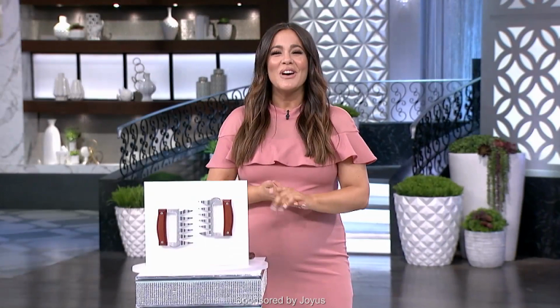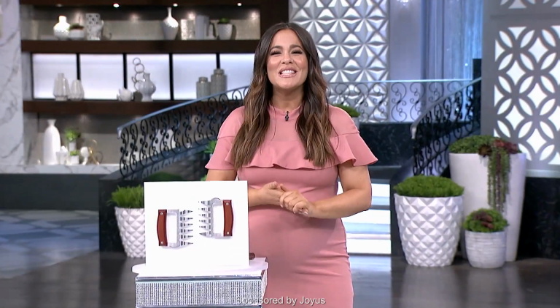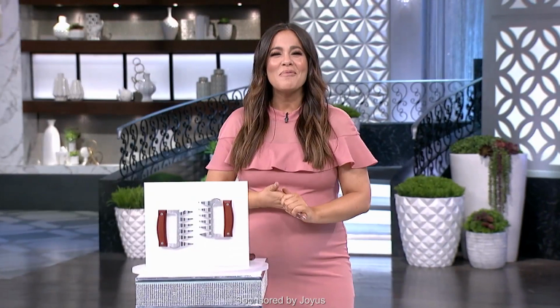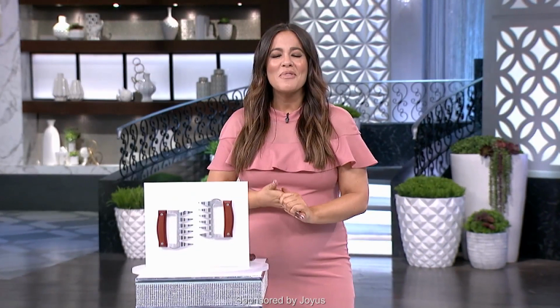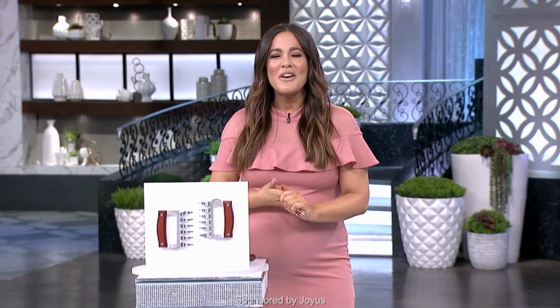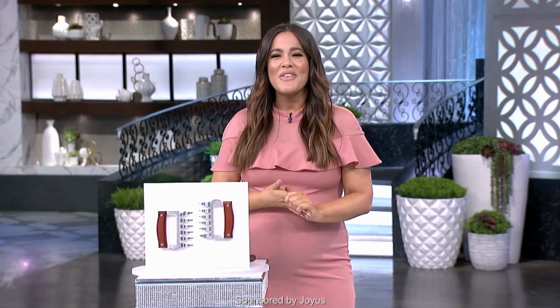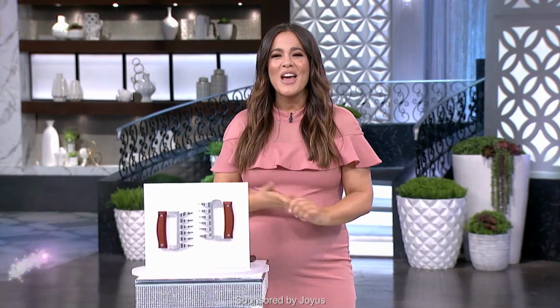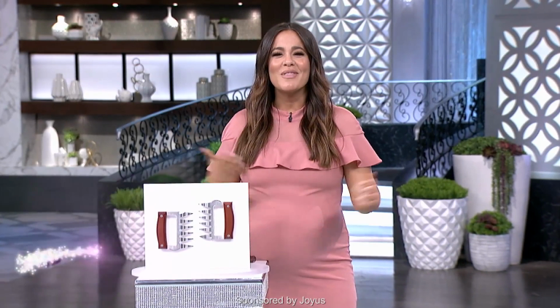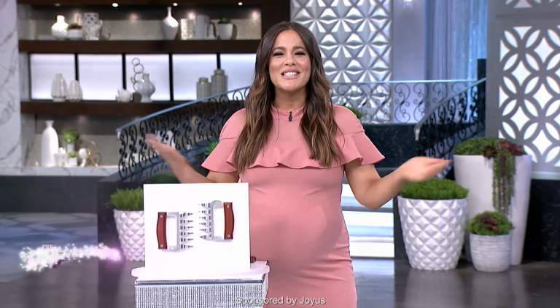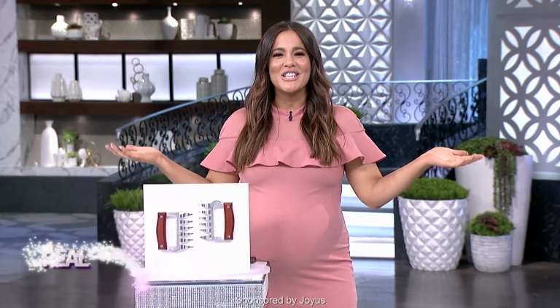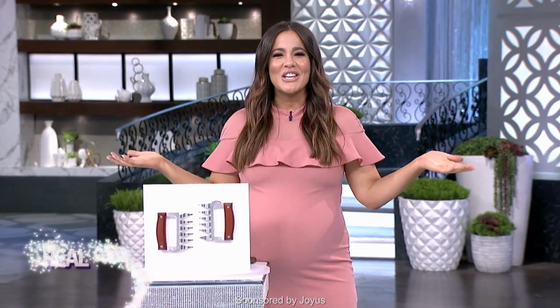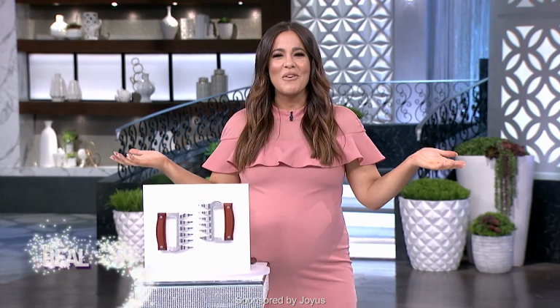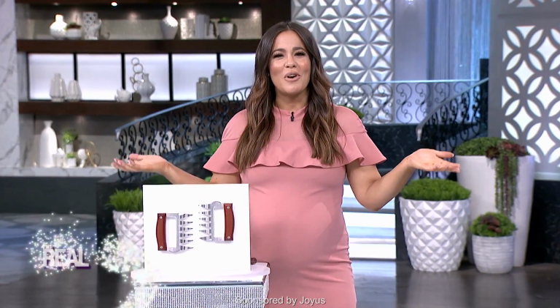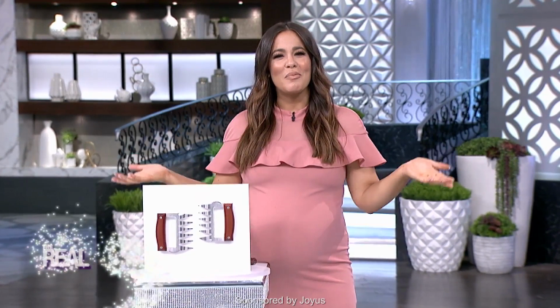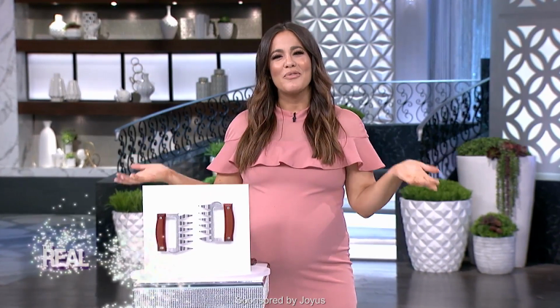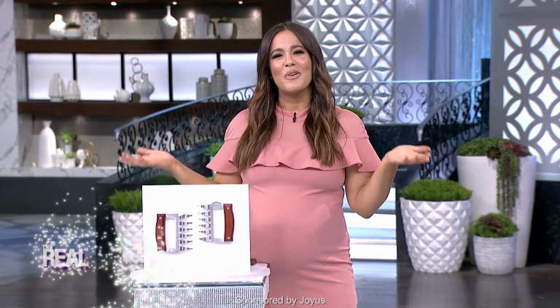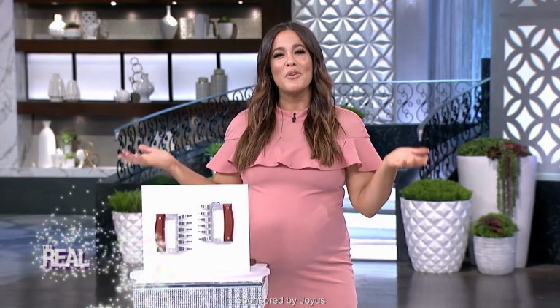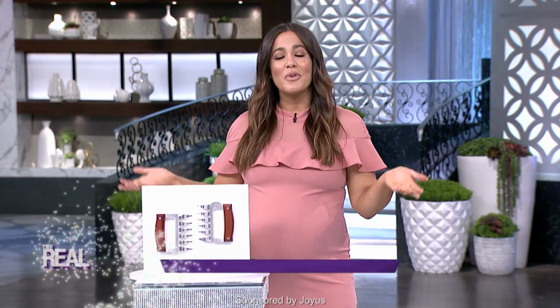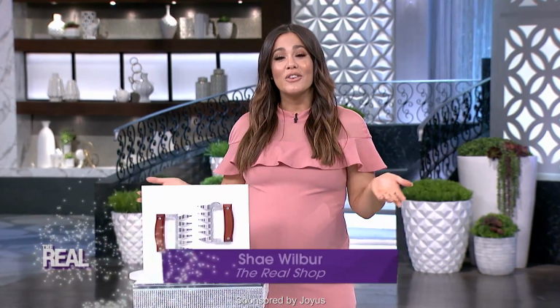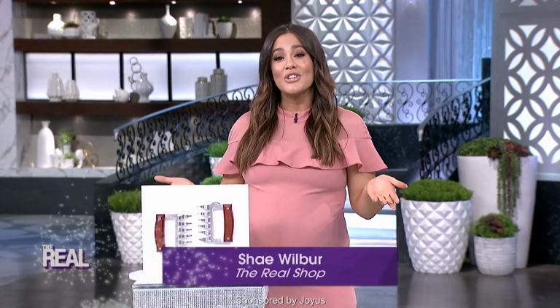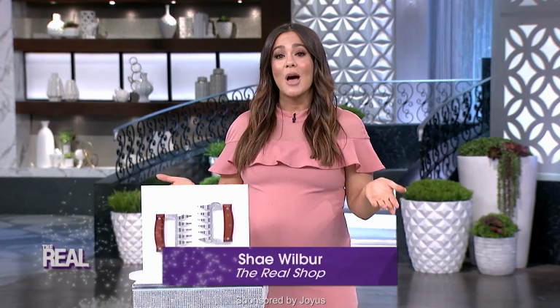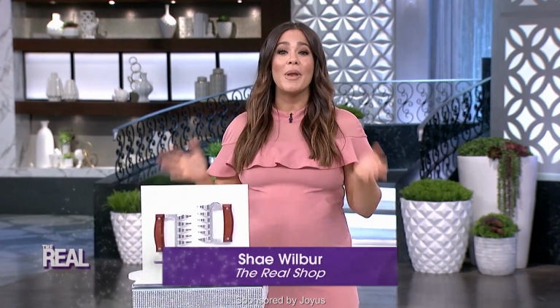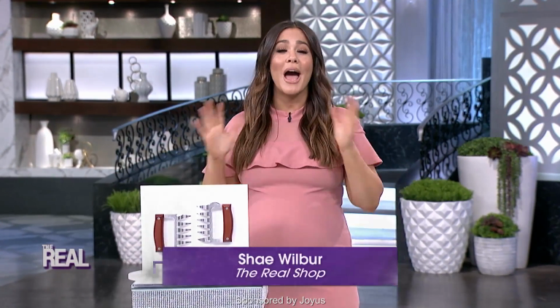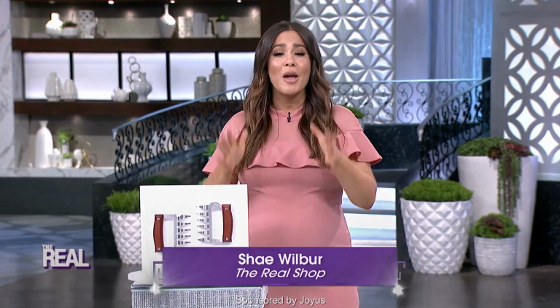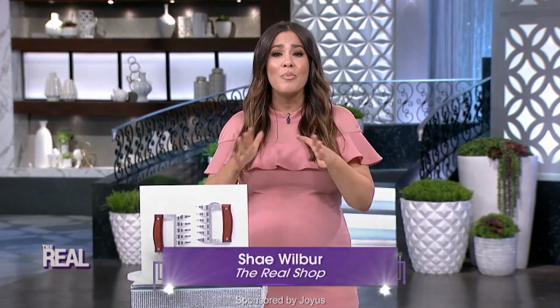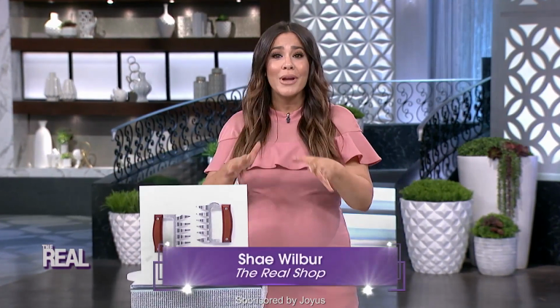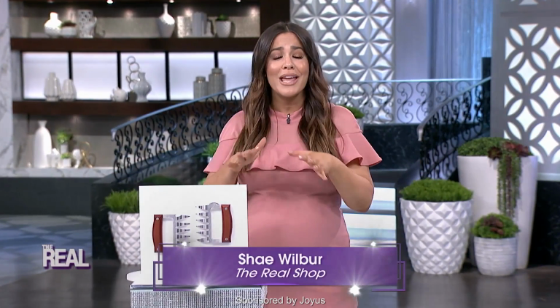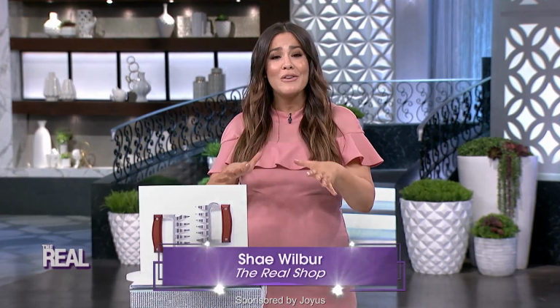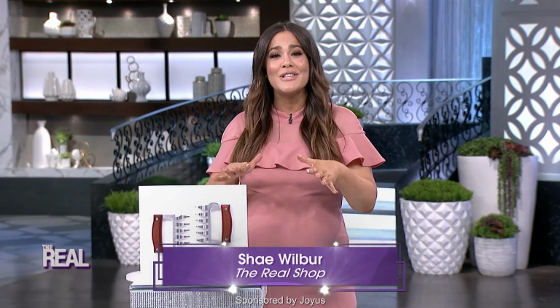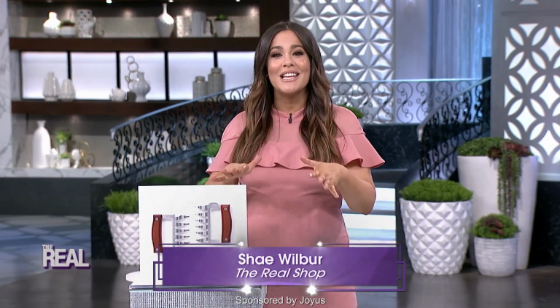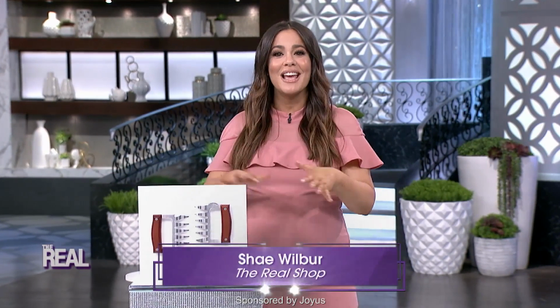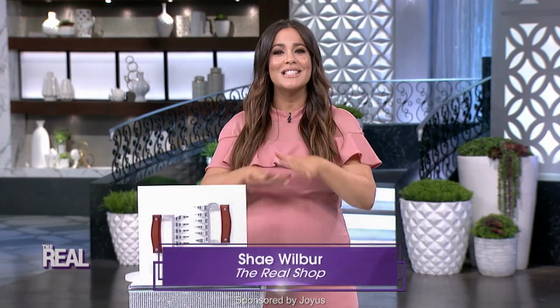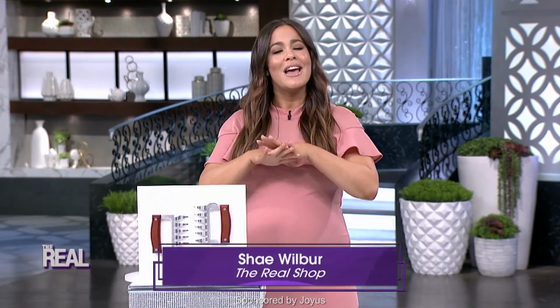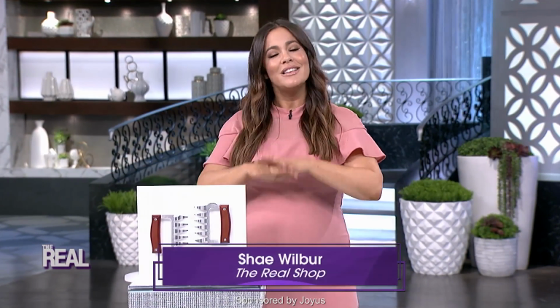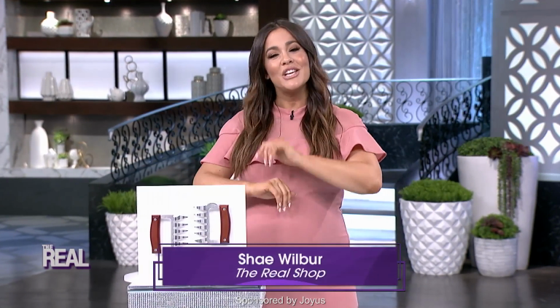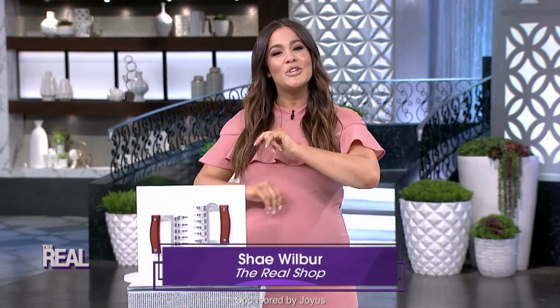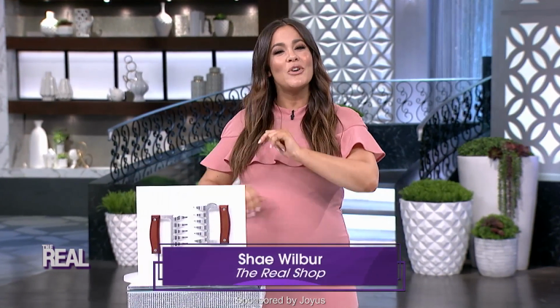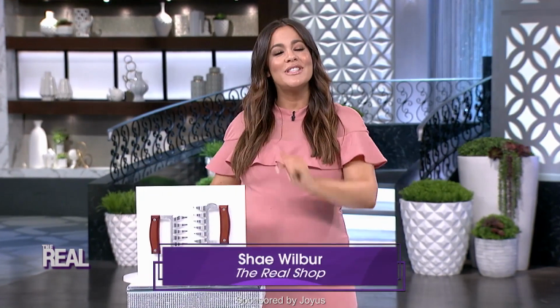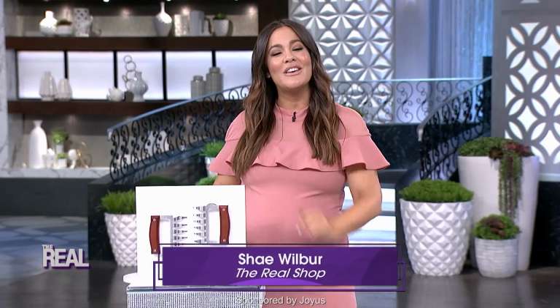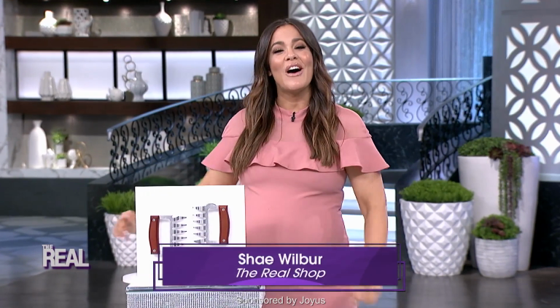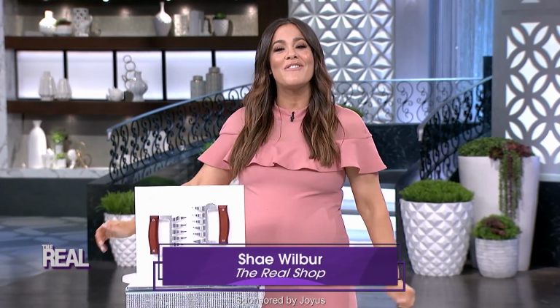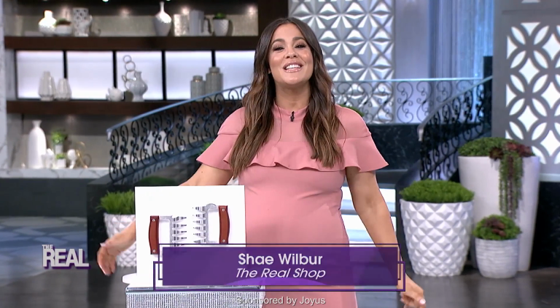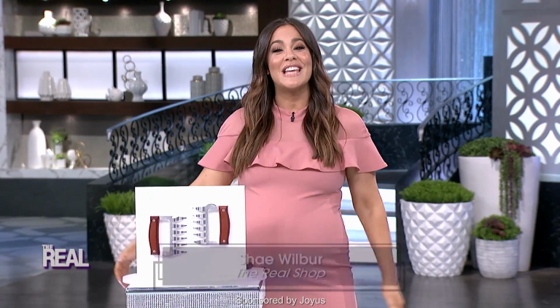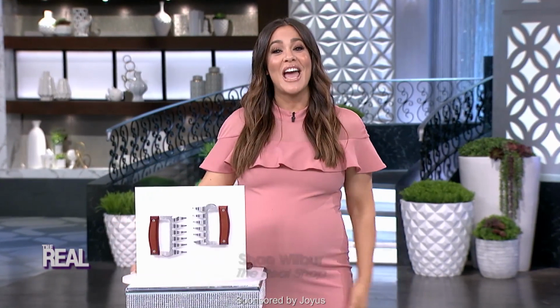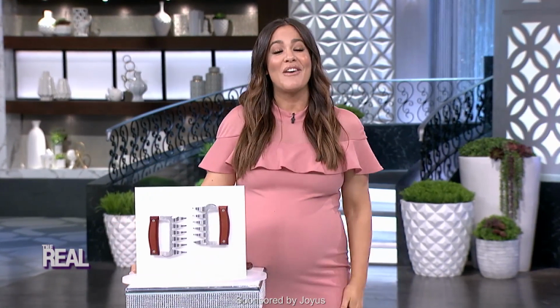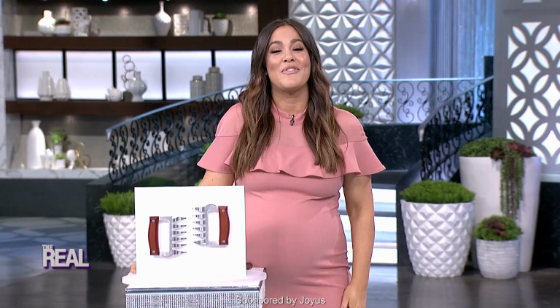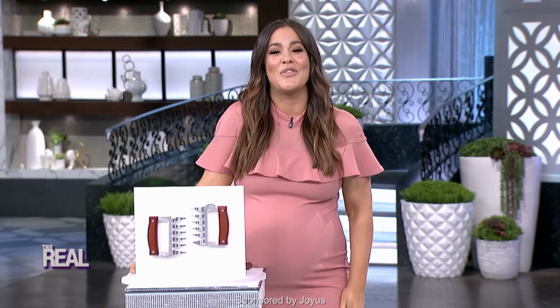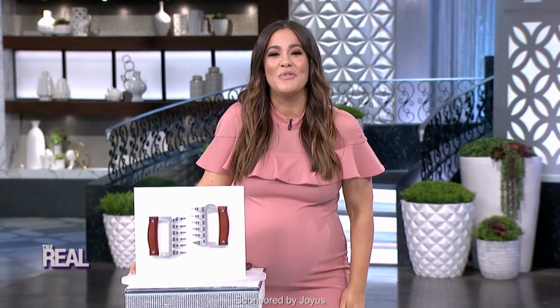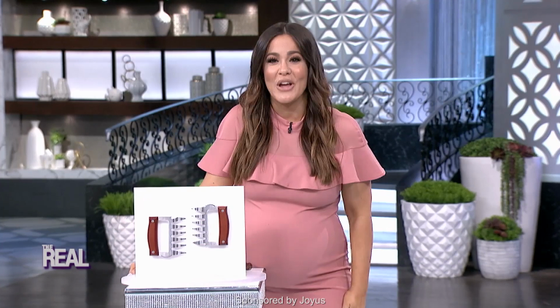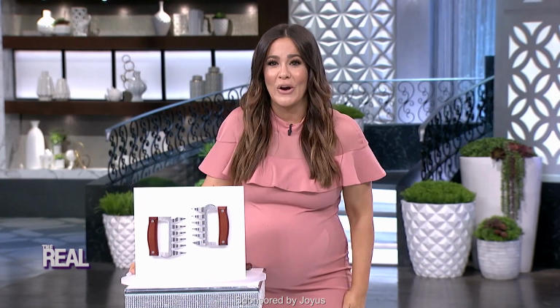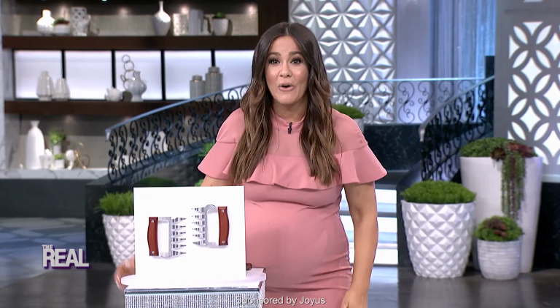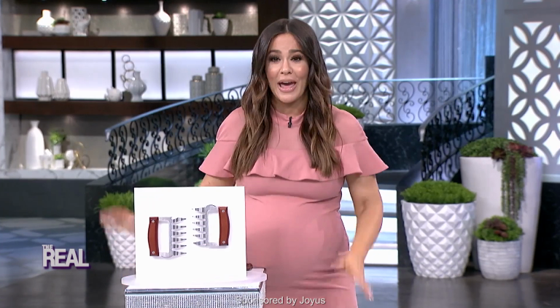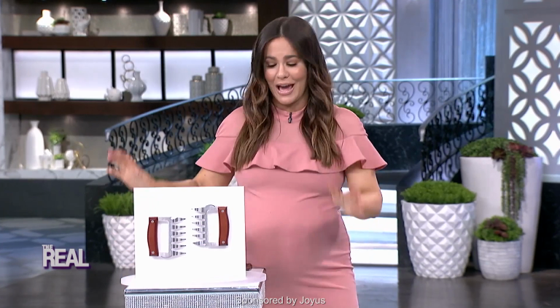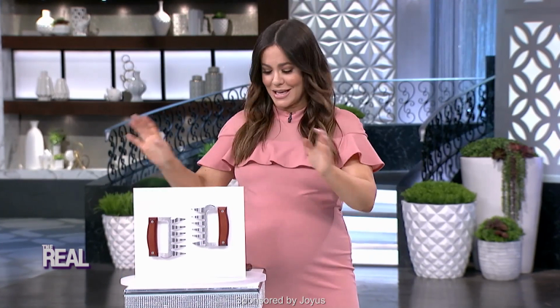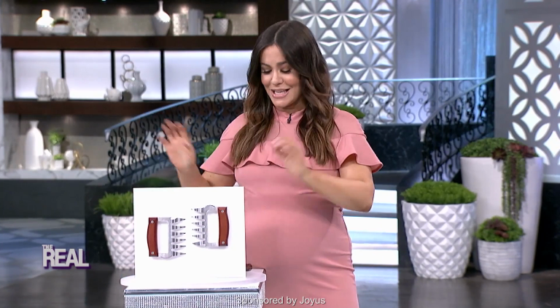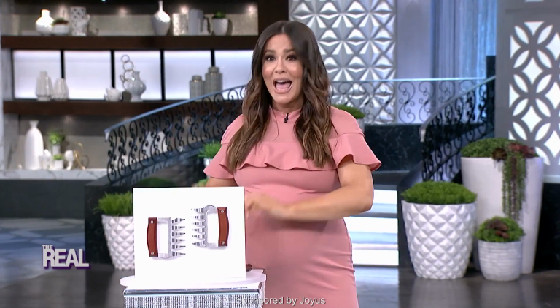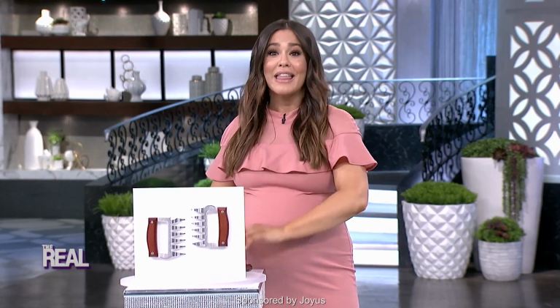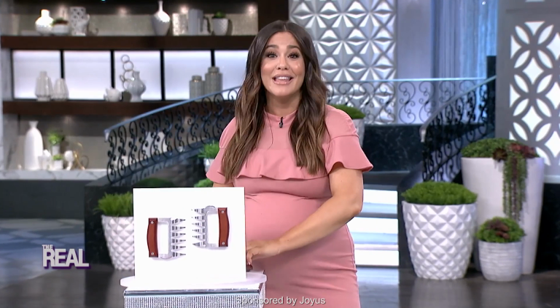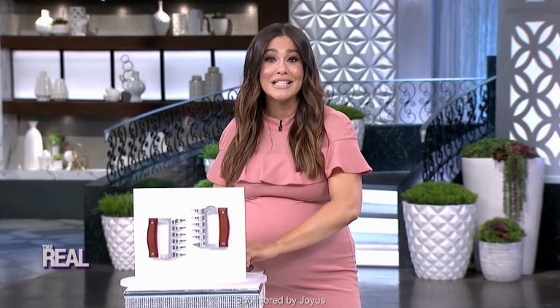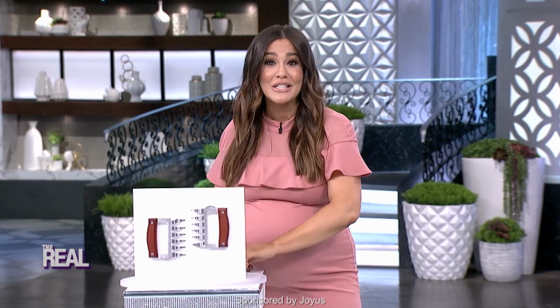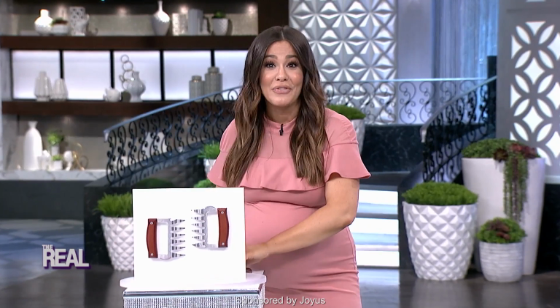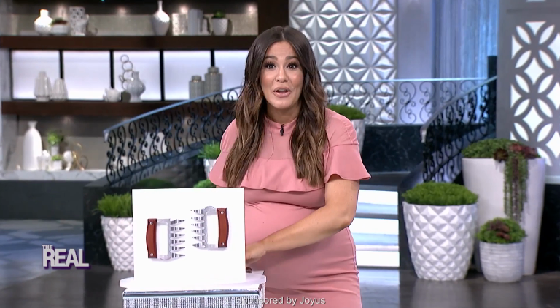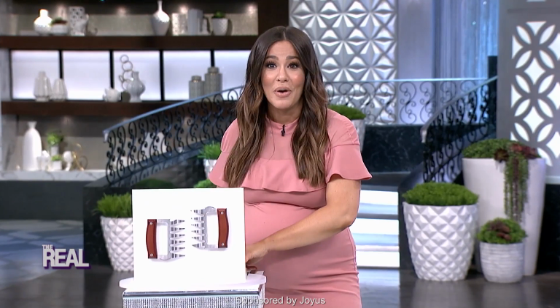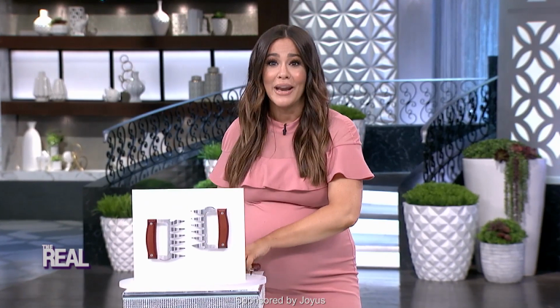What's up, Reel fam? This is Shea Wilbur from The Reel Shop and I'm bringing you today's digital deal of the day for The Reel. Okay guys, this is a fun one.